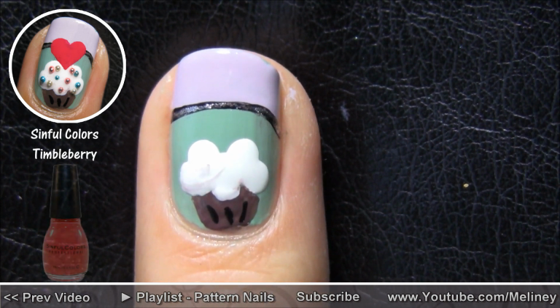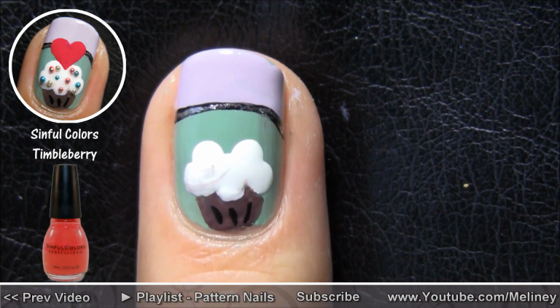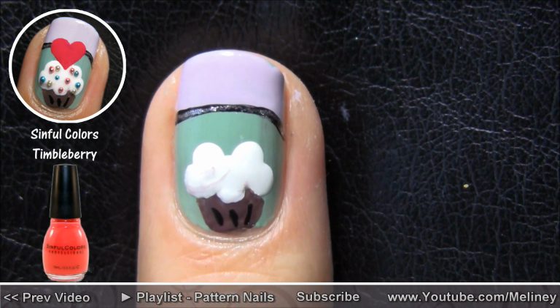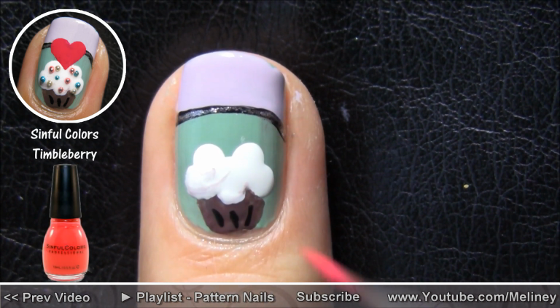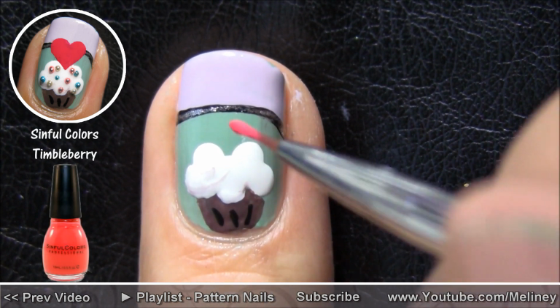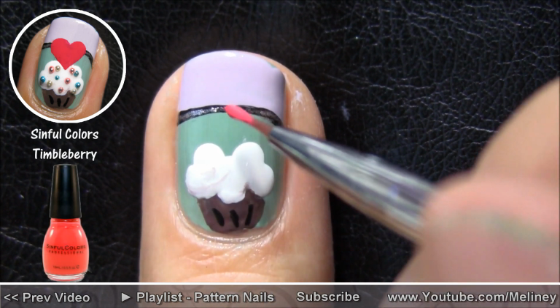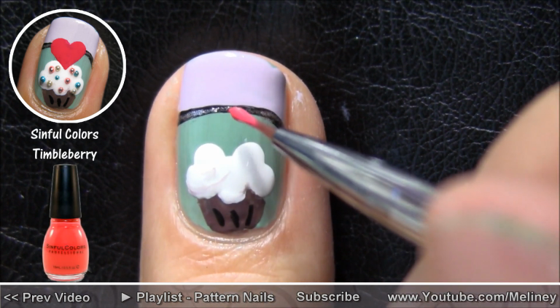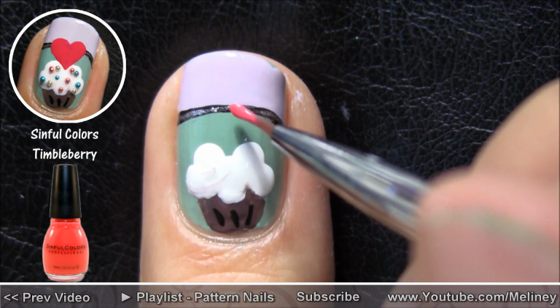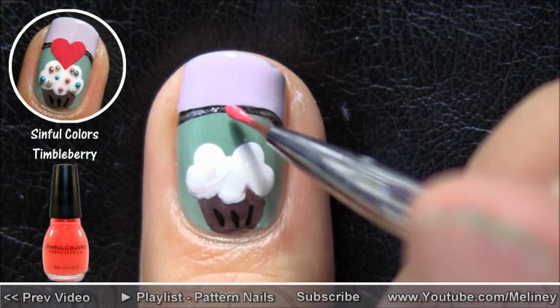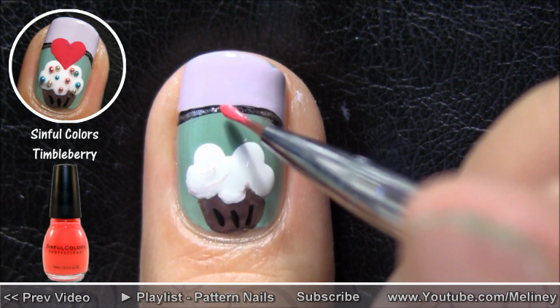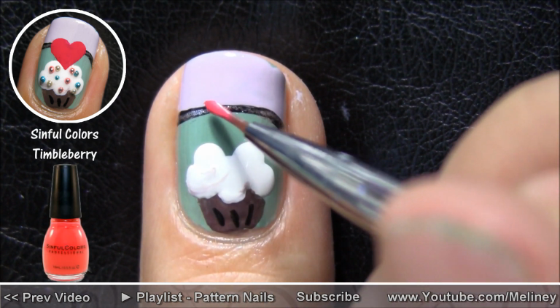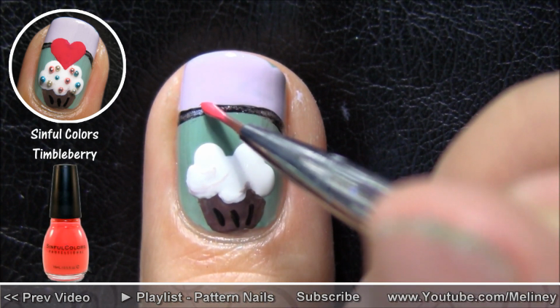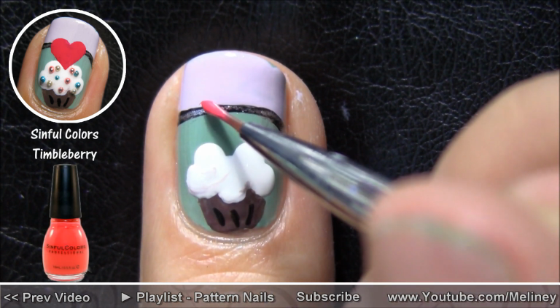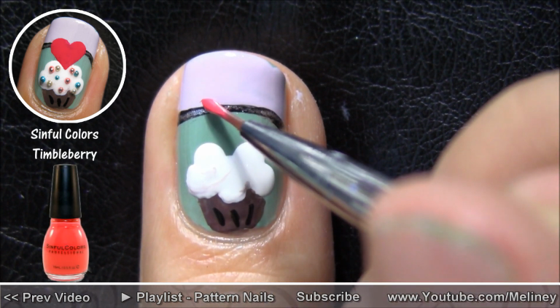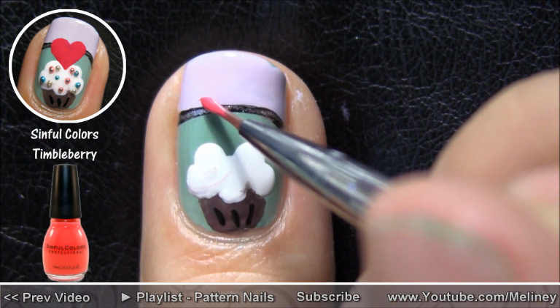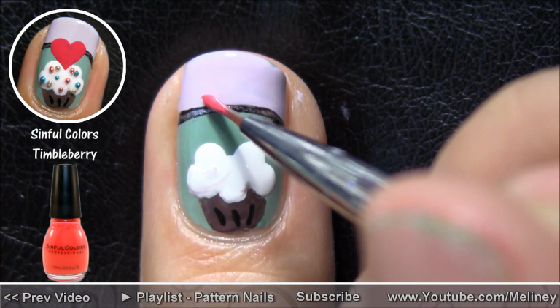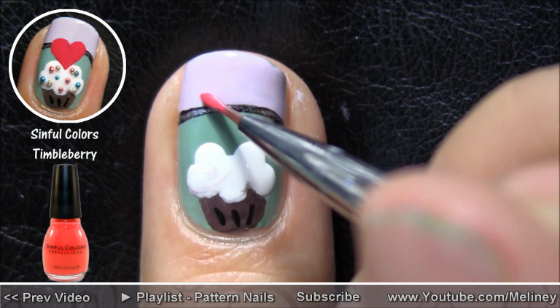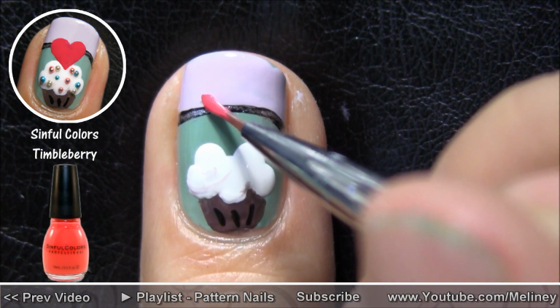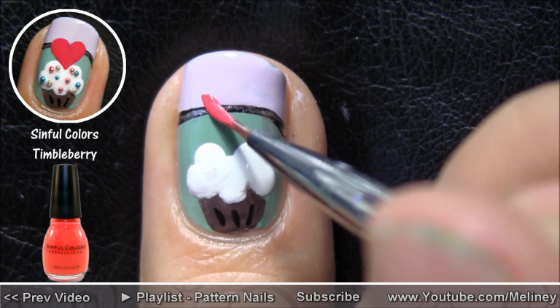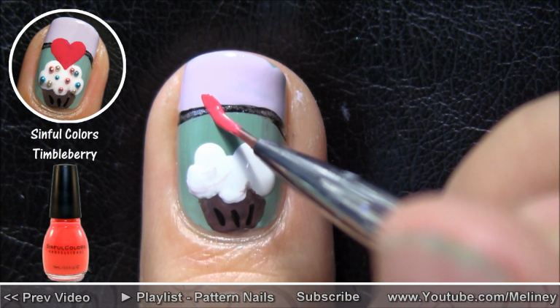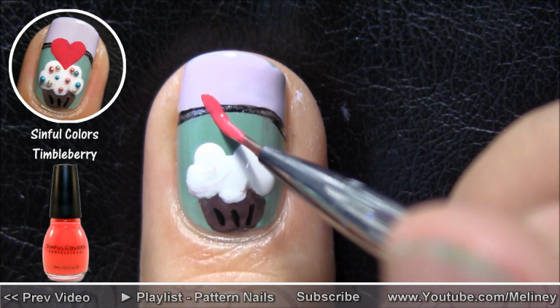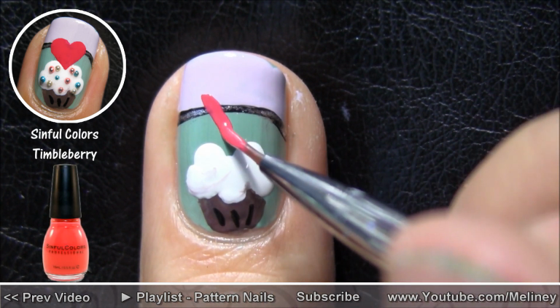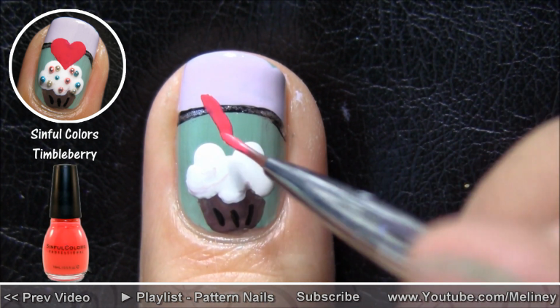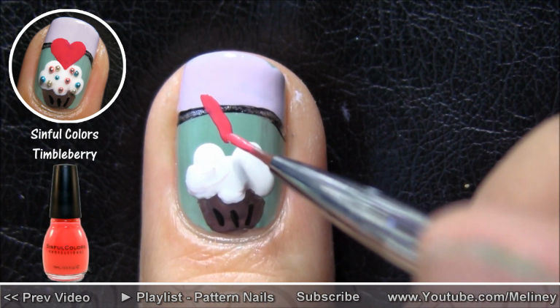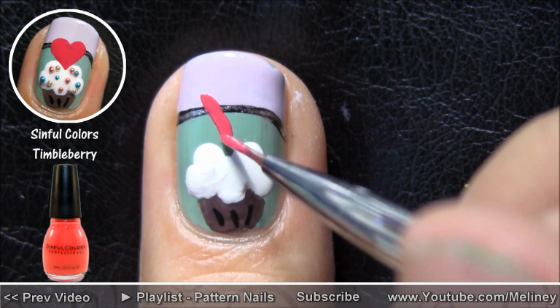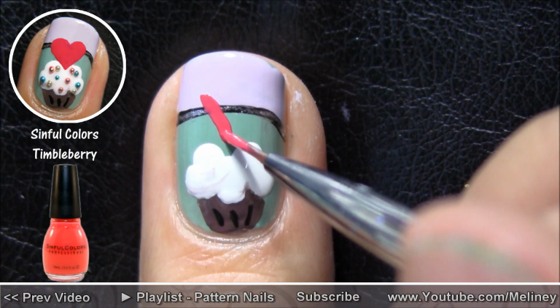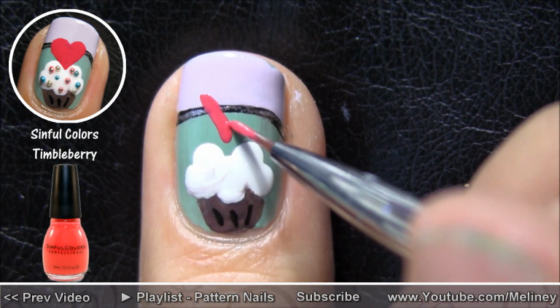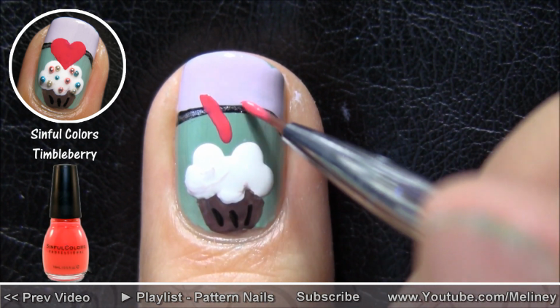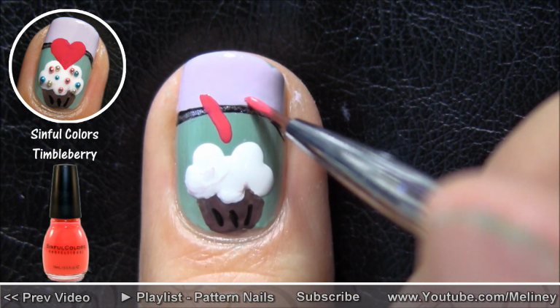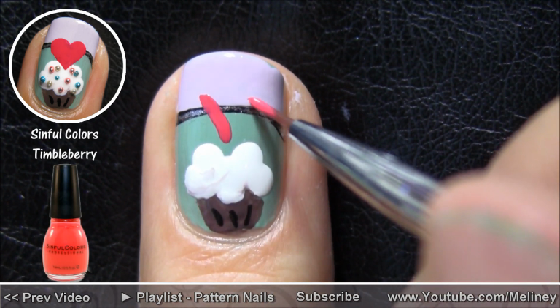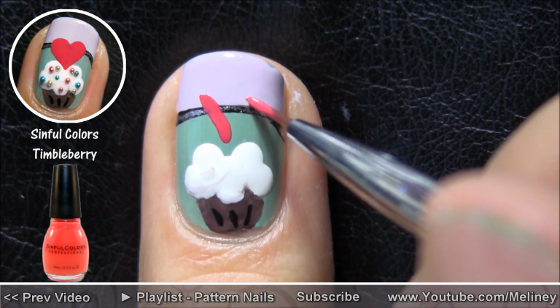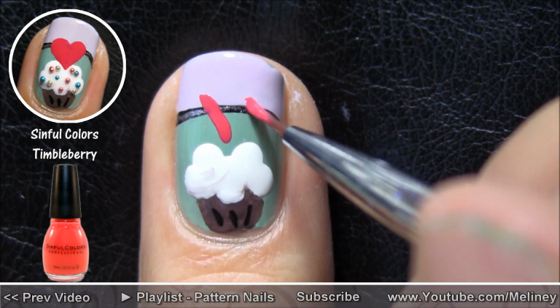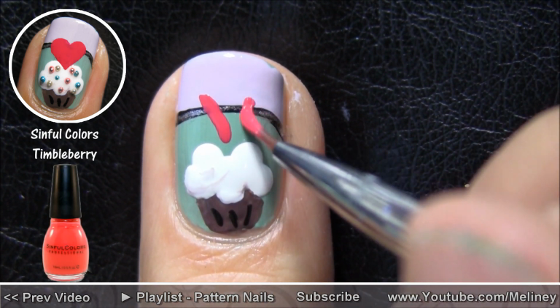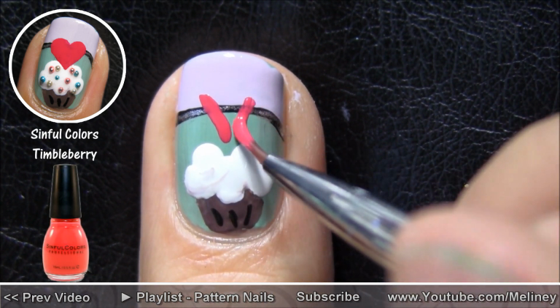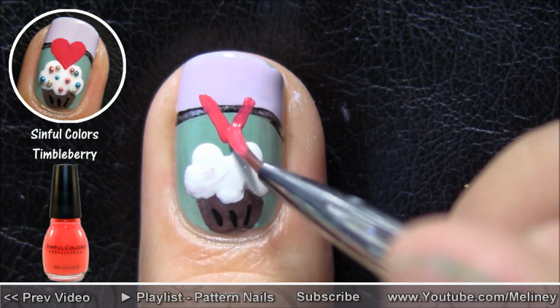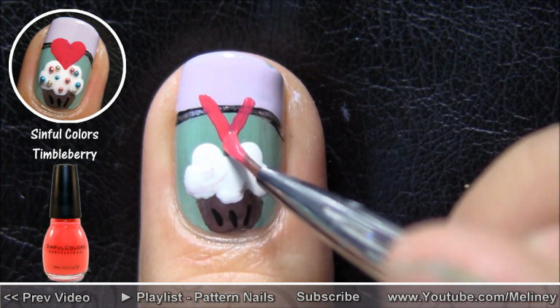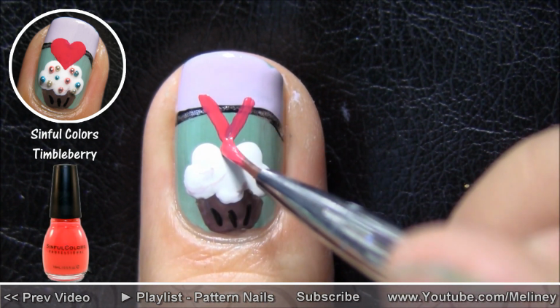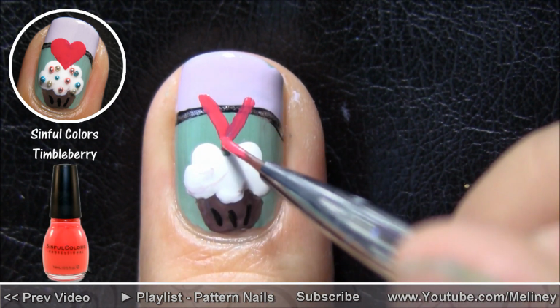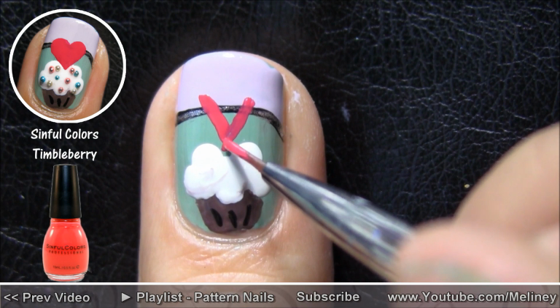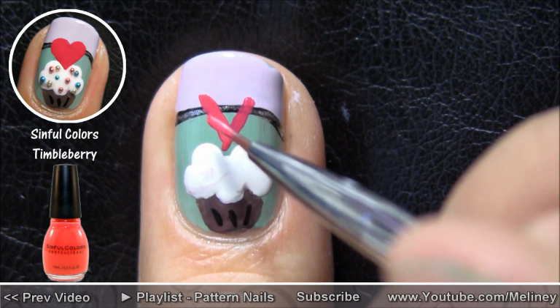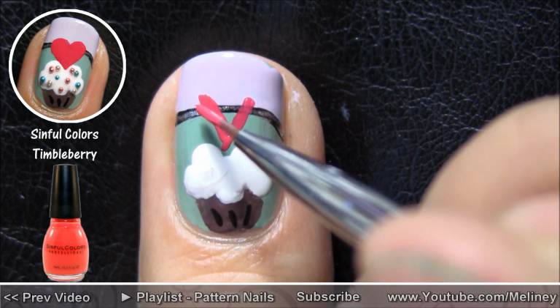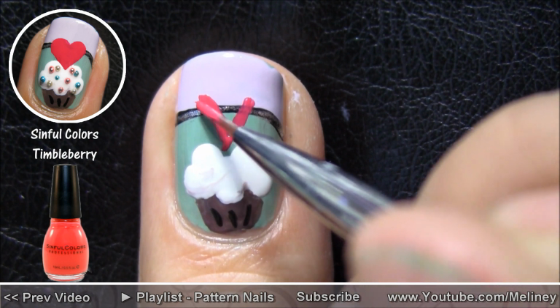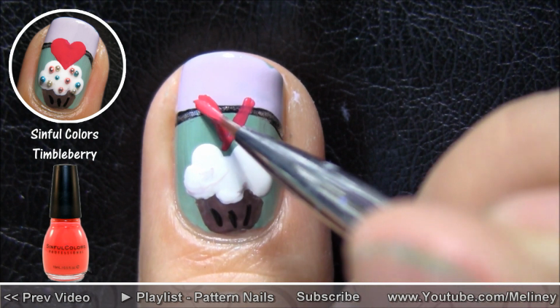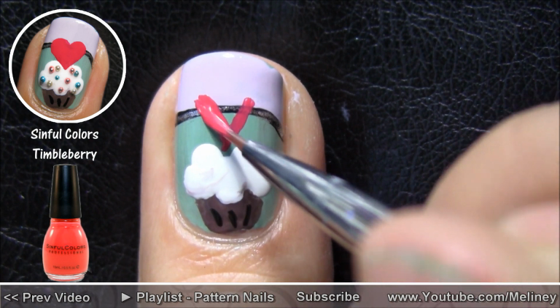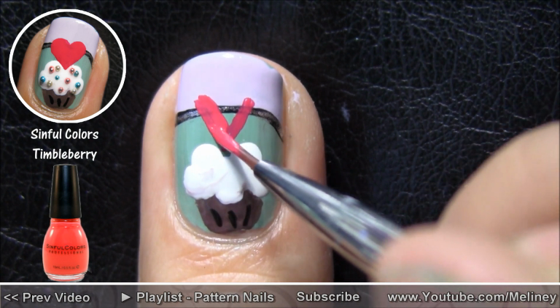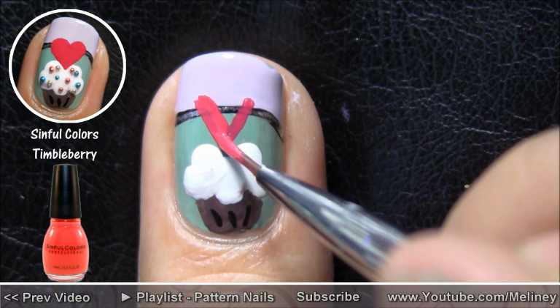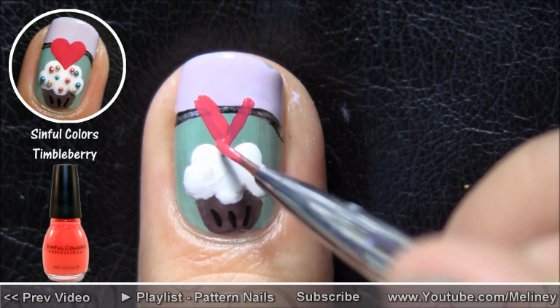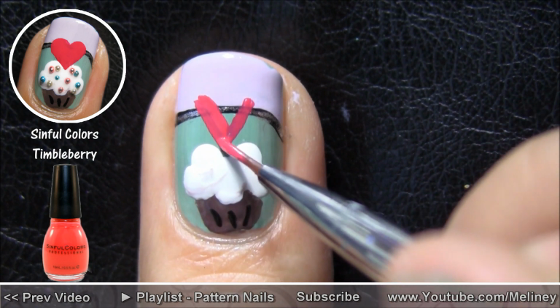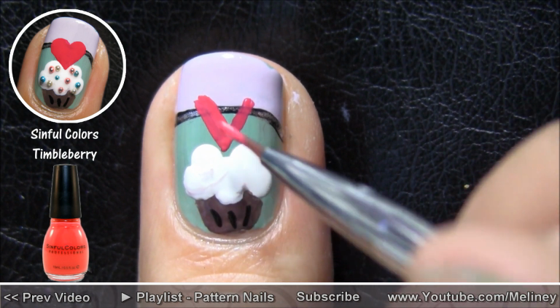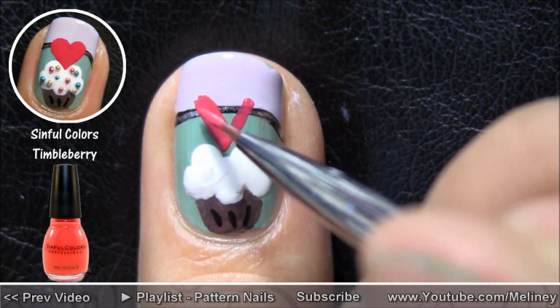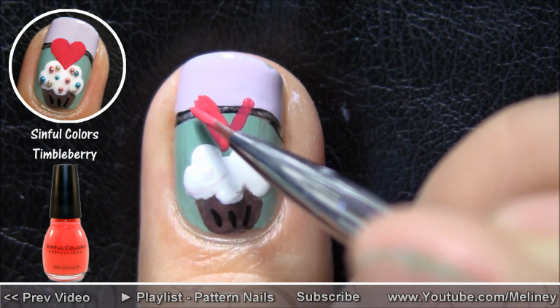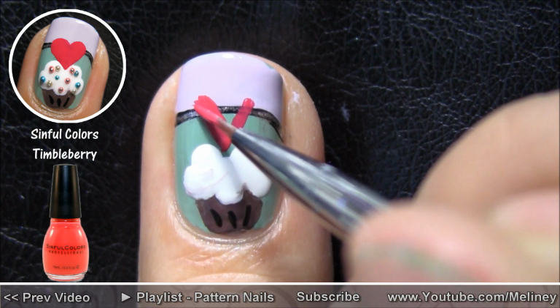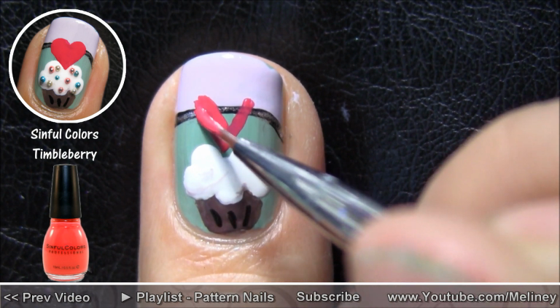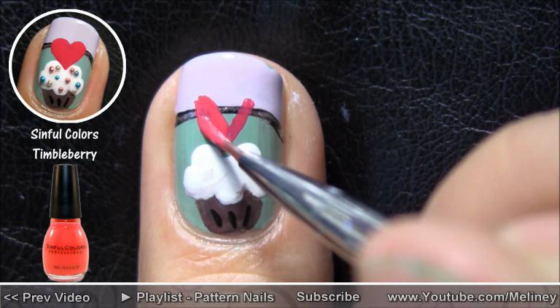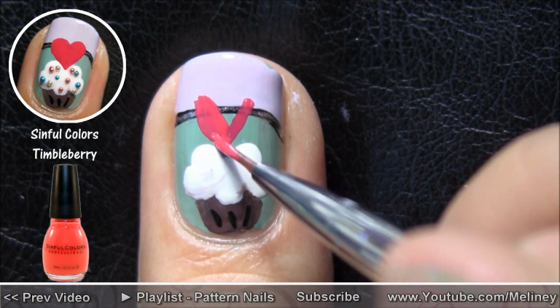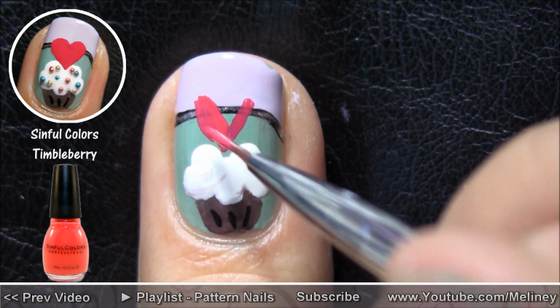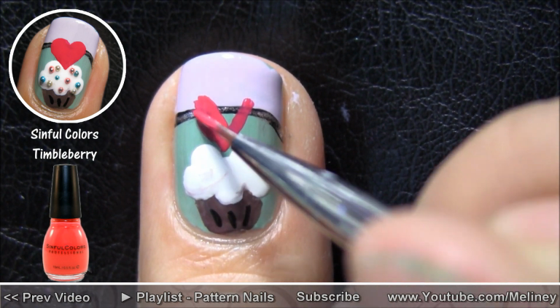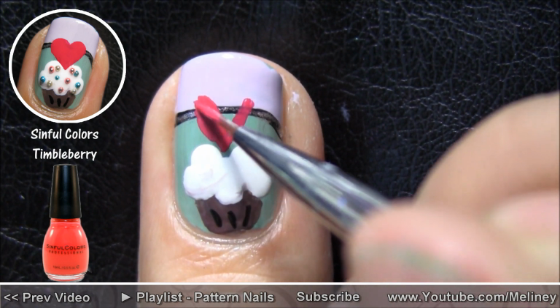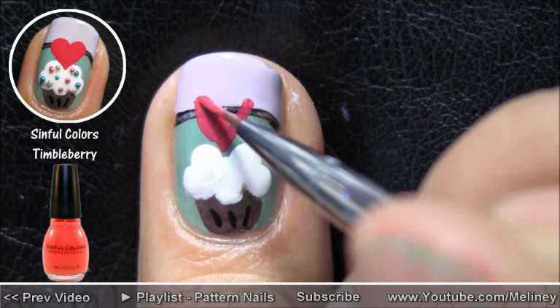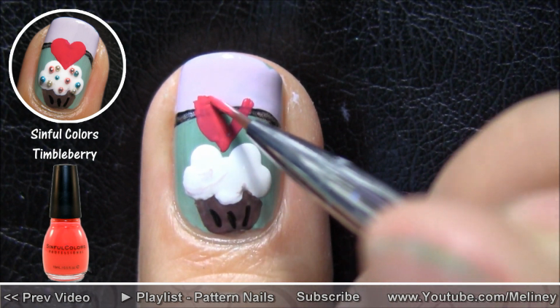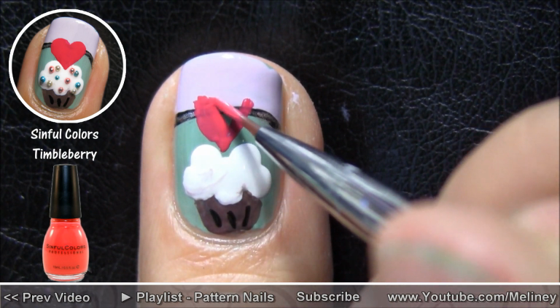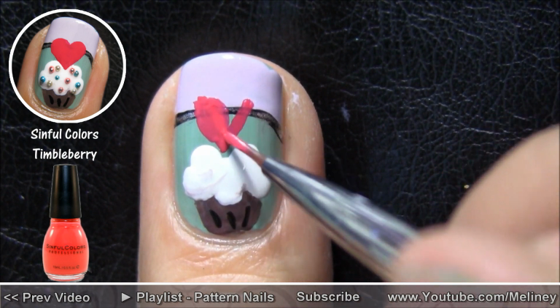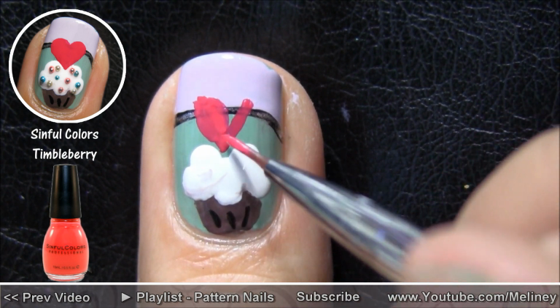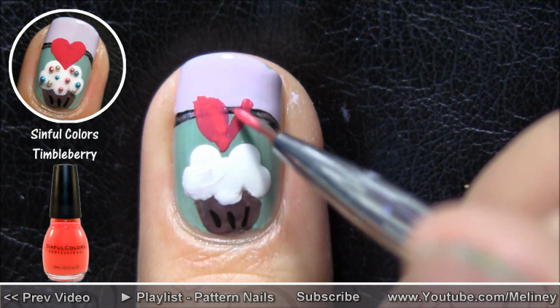To do the giant heart on top, start with a V shape then widen it to form a heart shape.